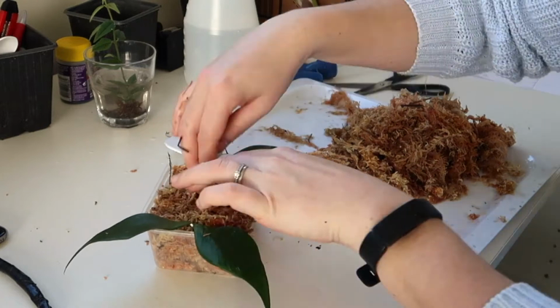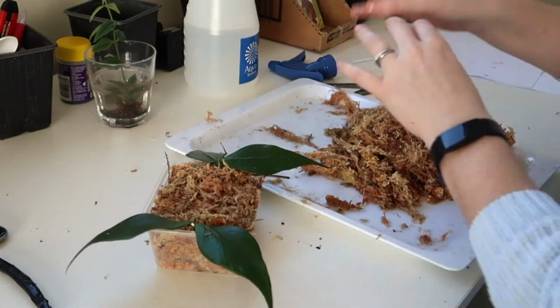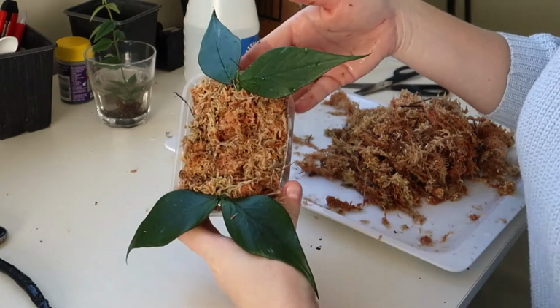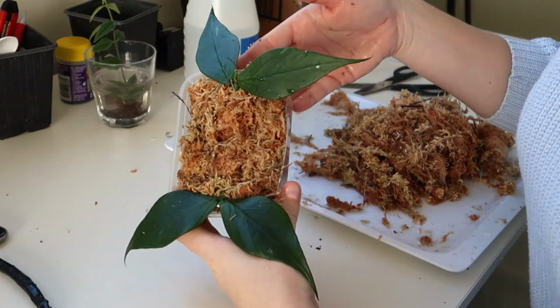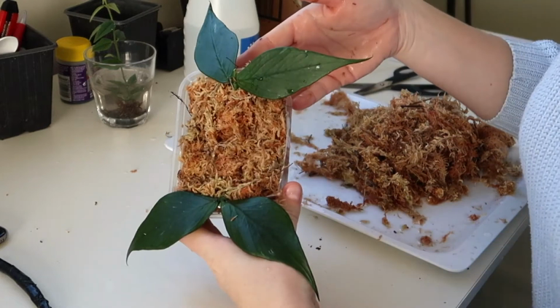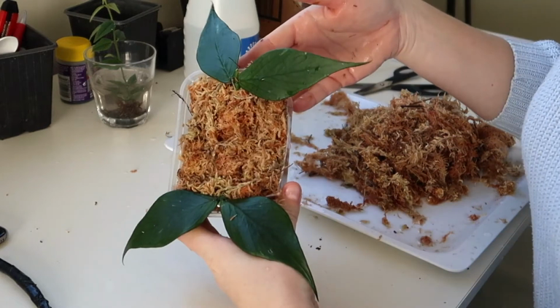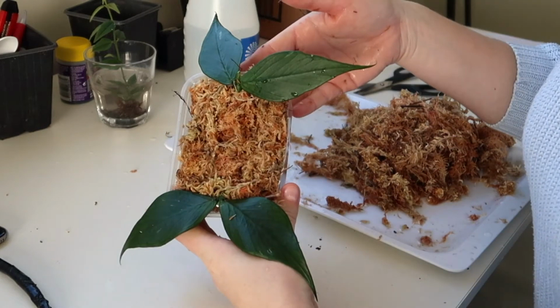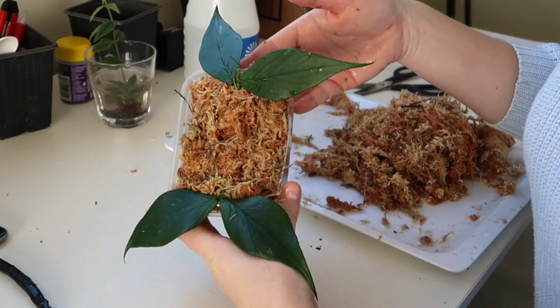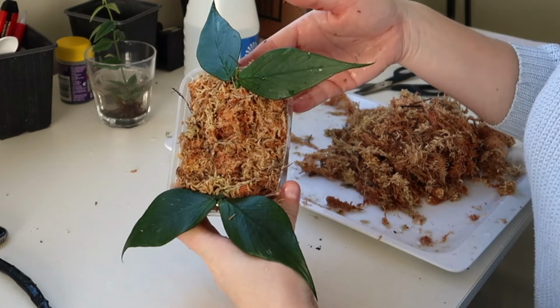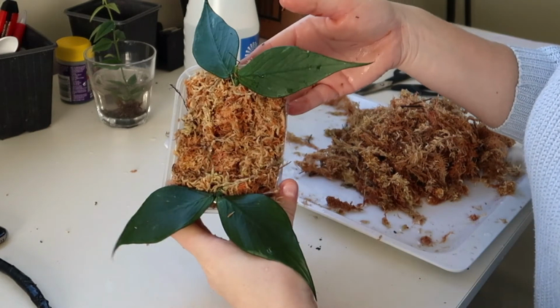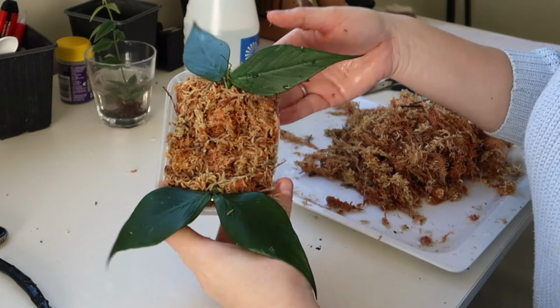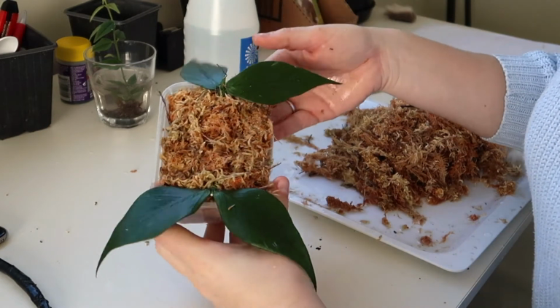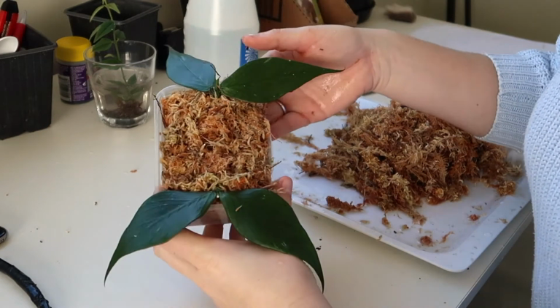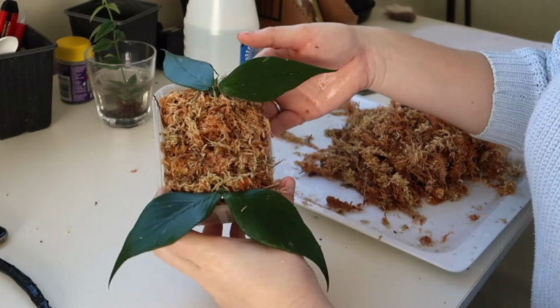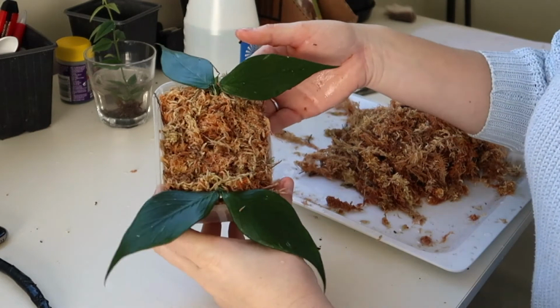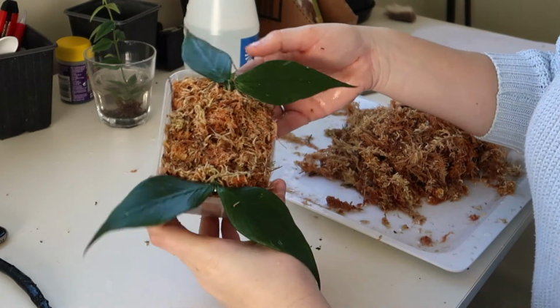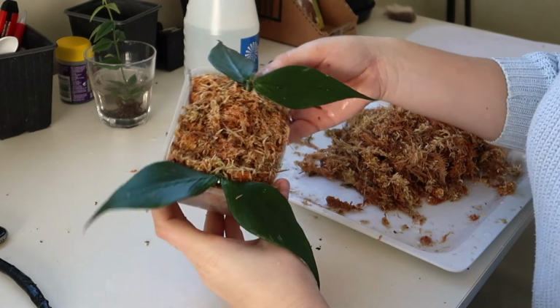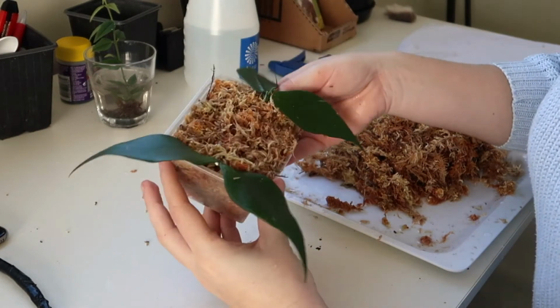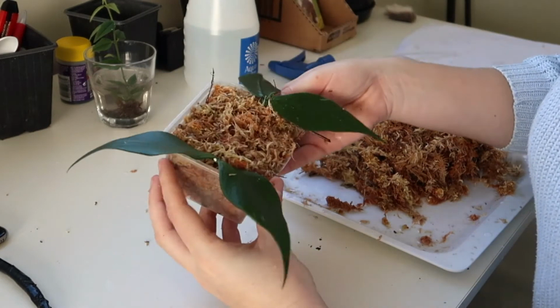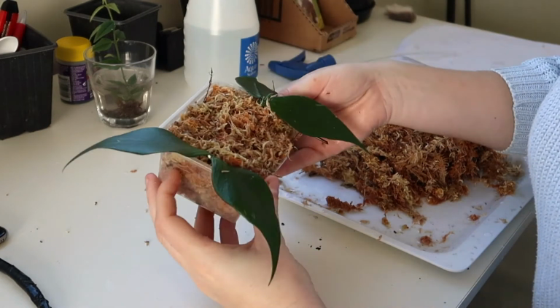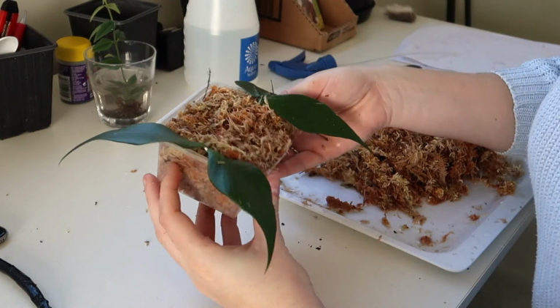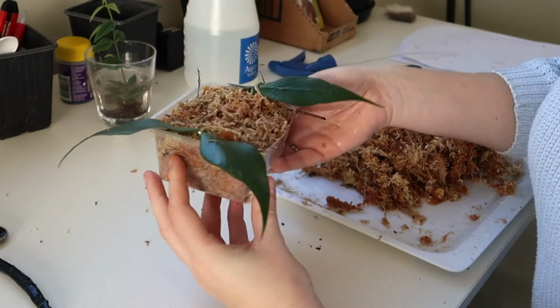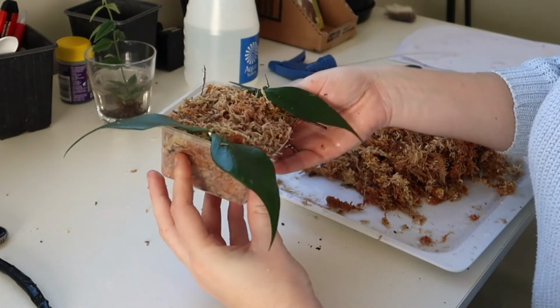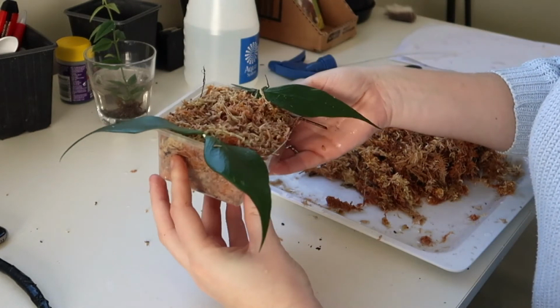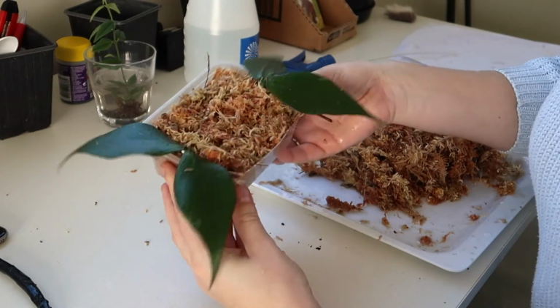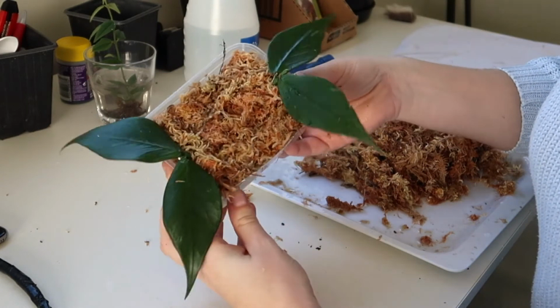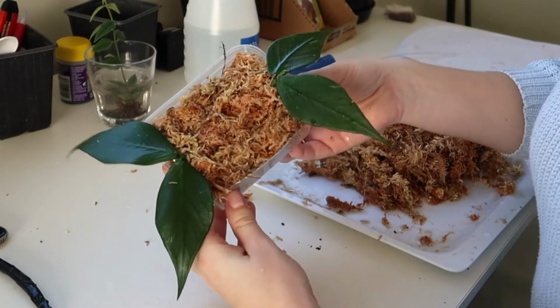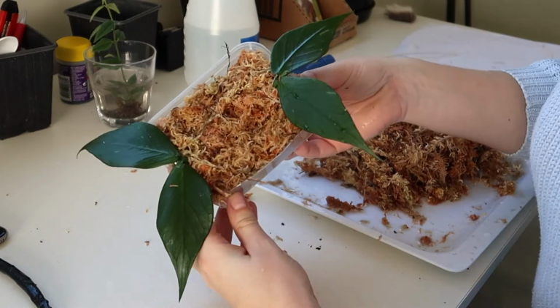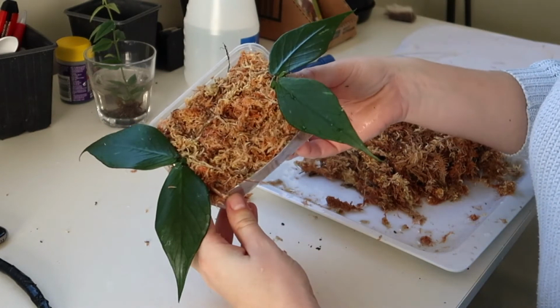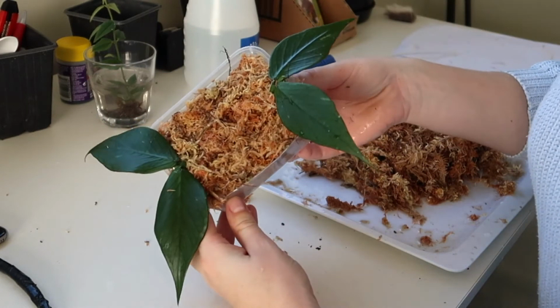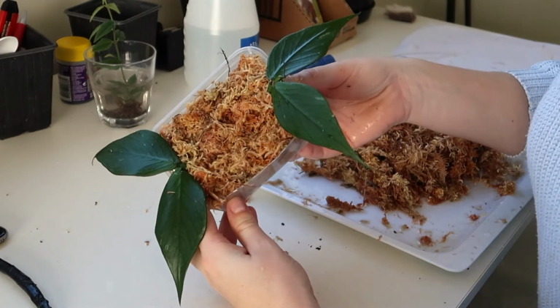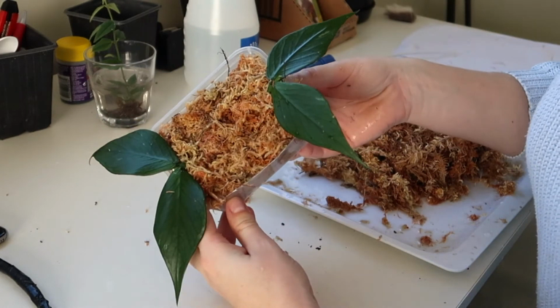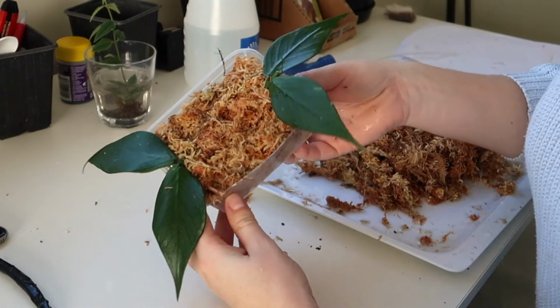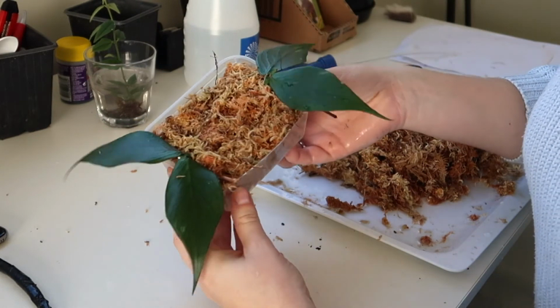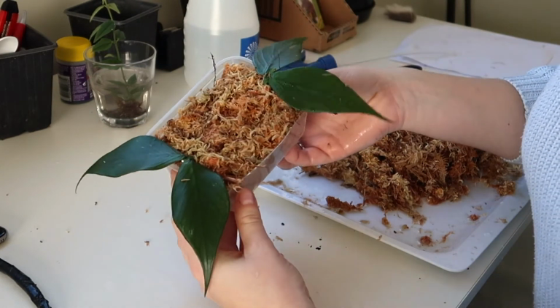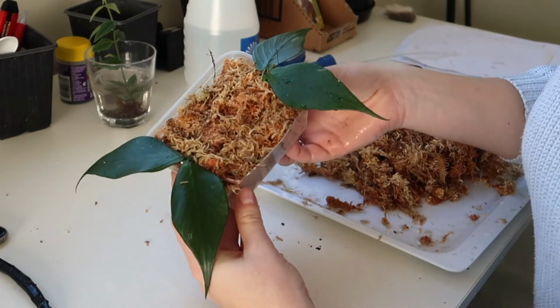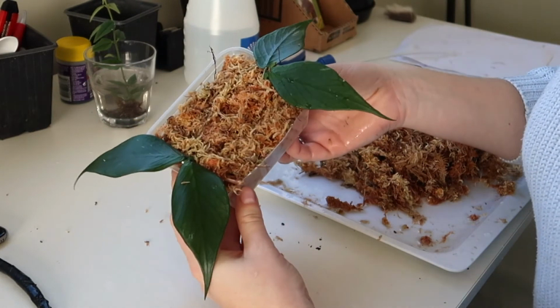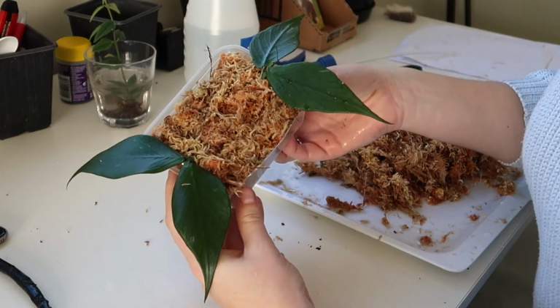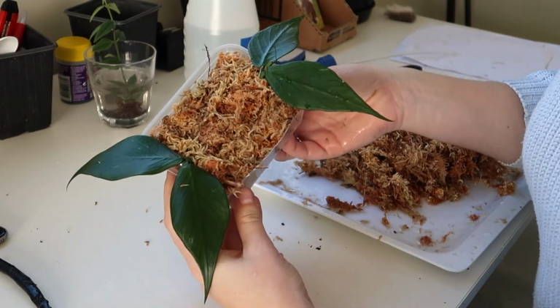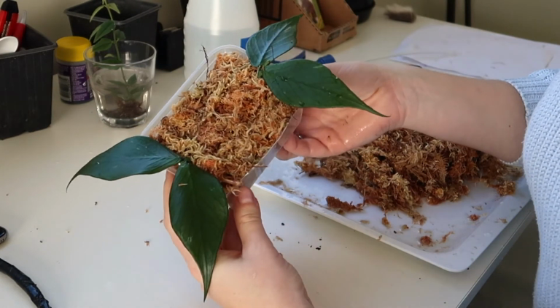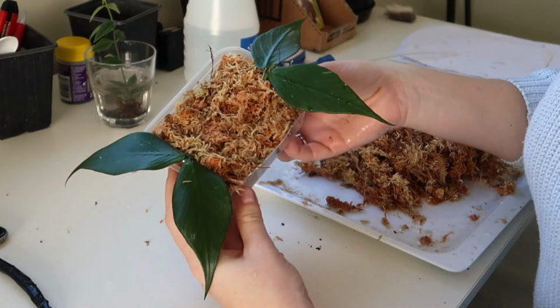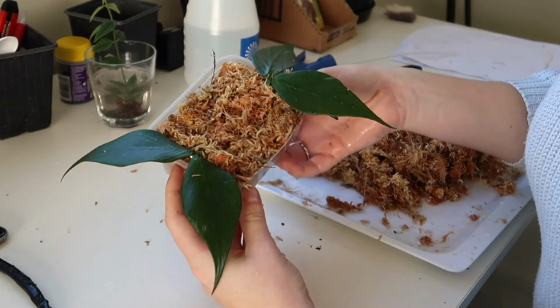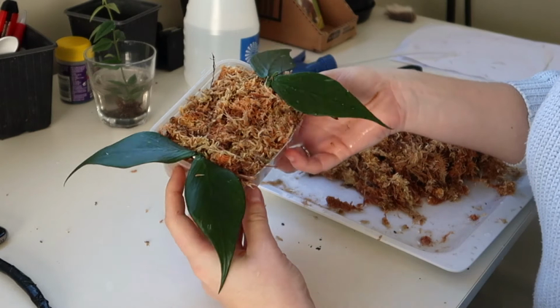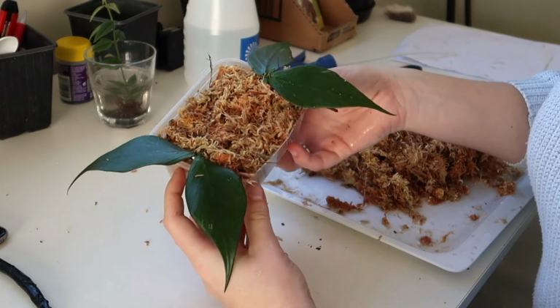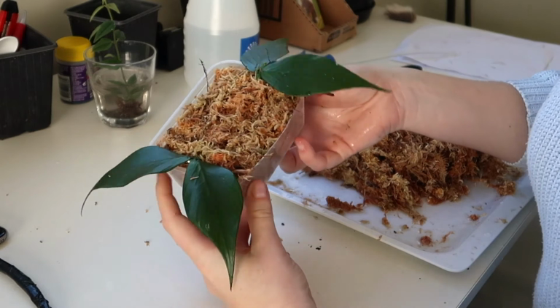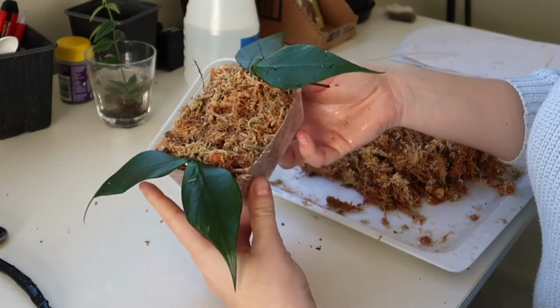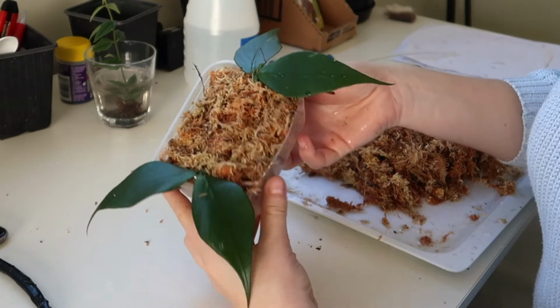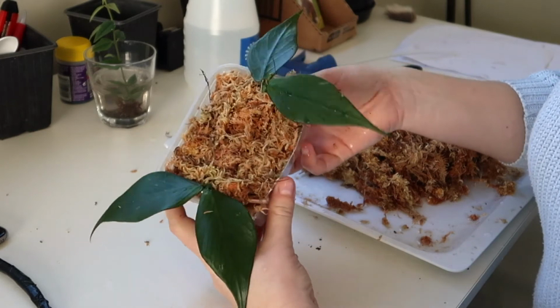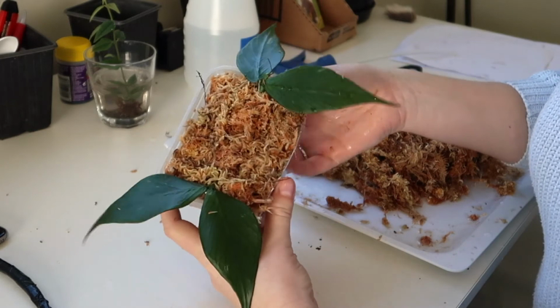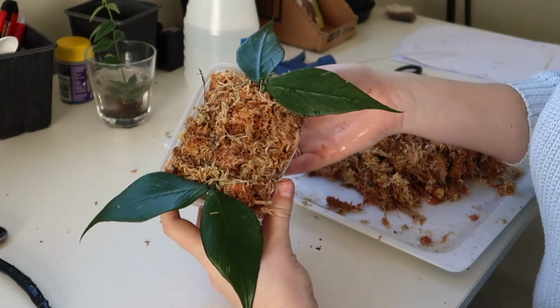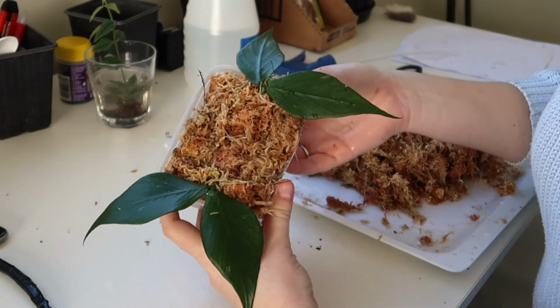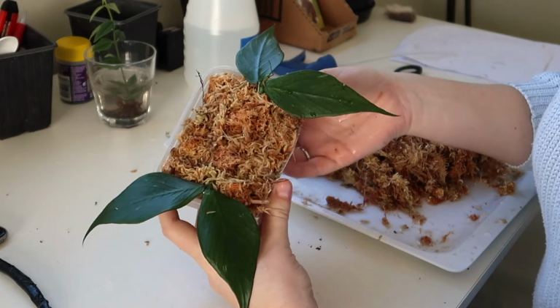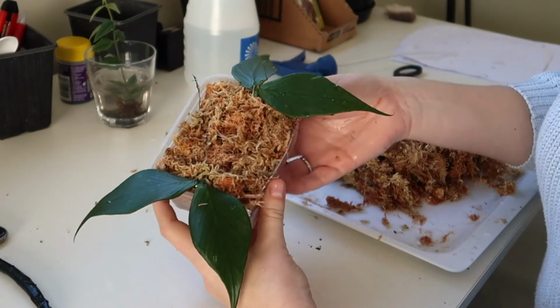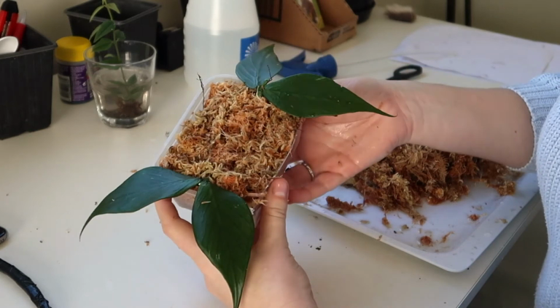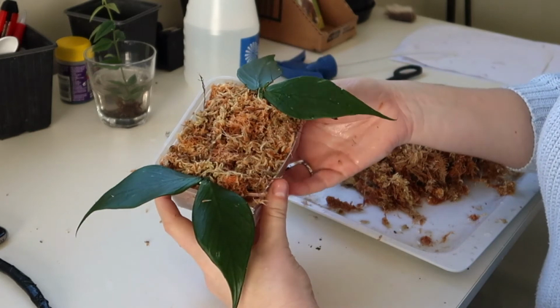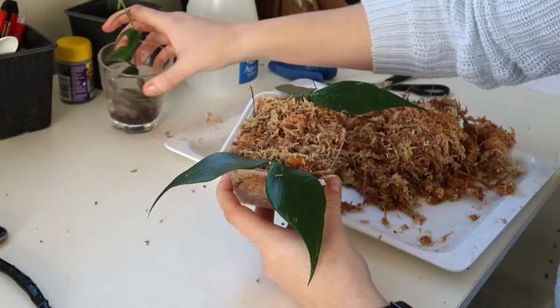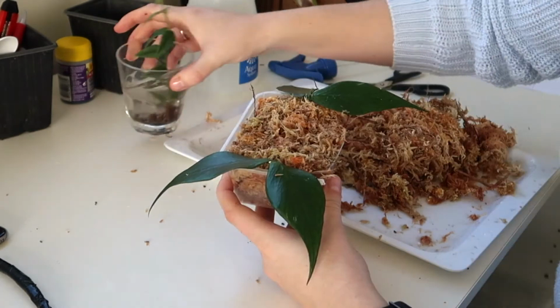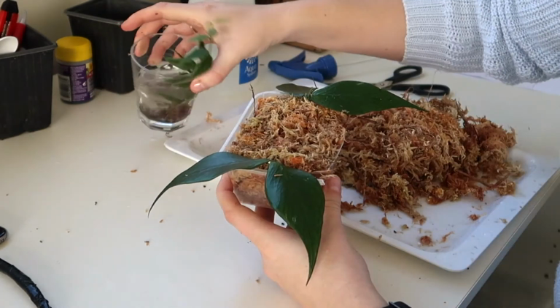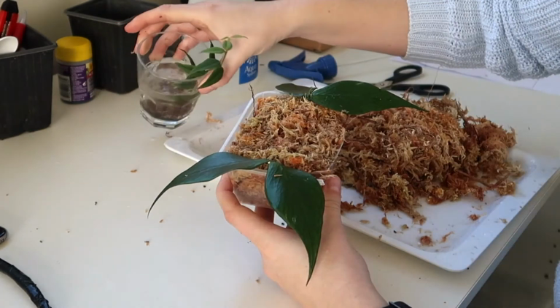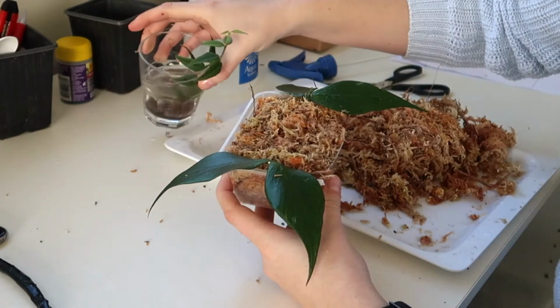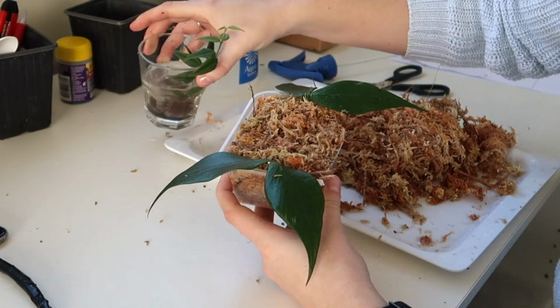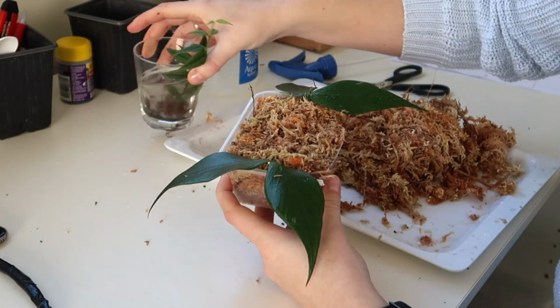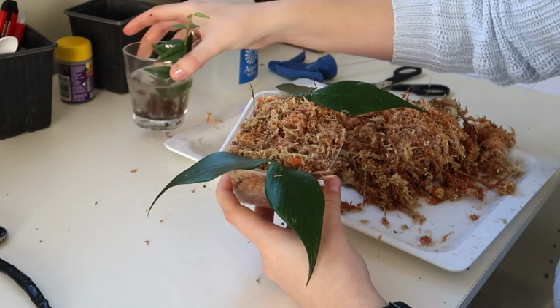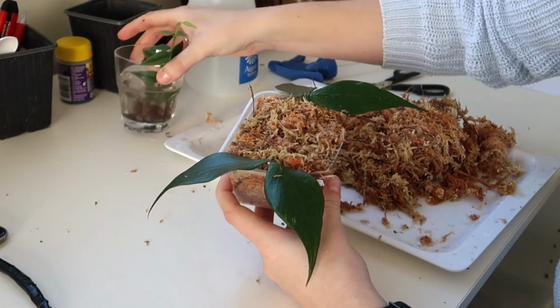There we go - we have my two fishtail hoya in sphagnum moss, and that is just going to go on the shelf for now because I've run out of heat mat.